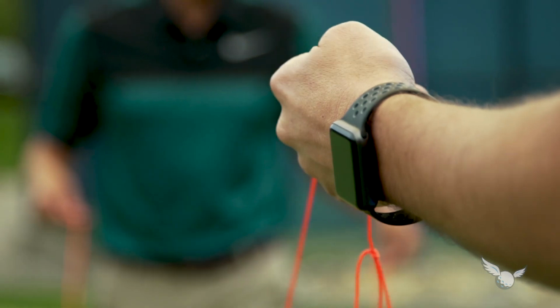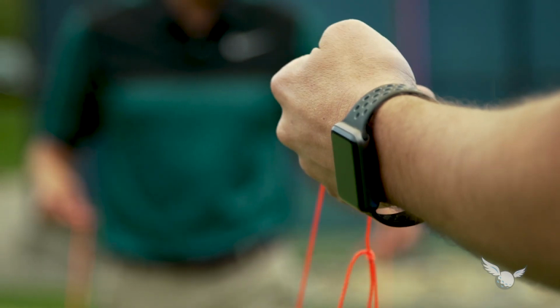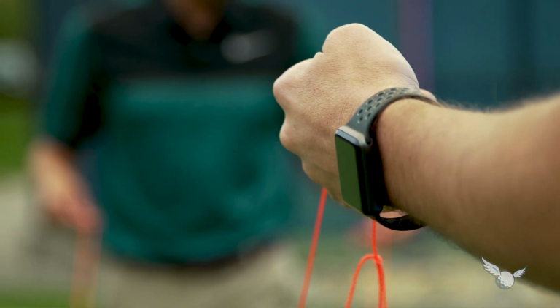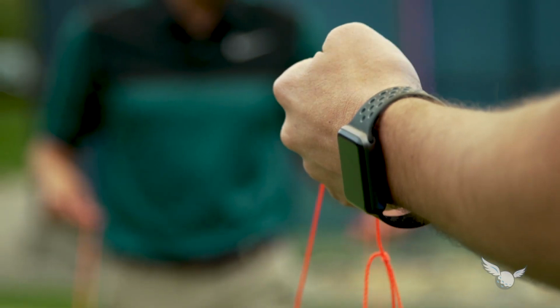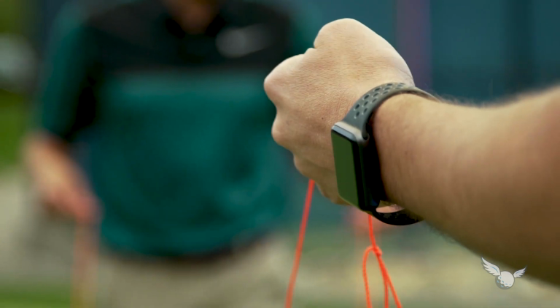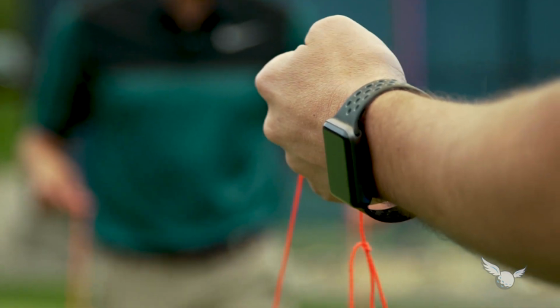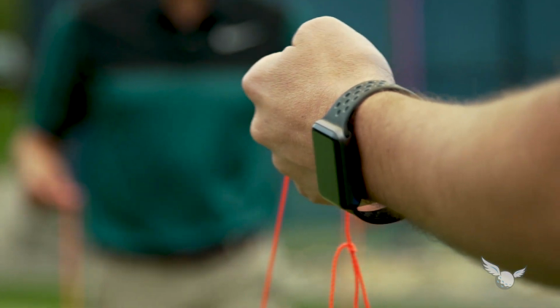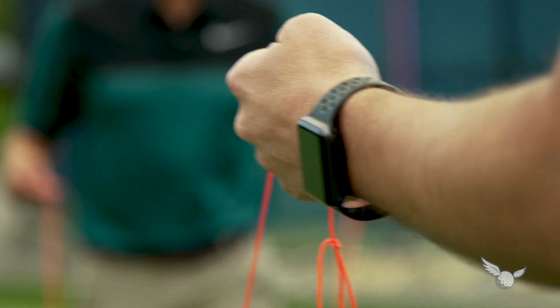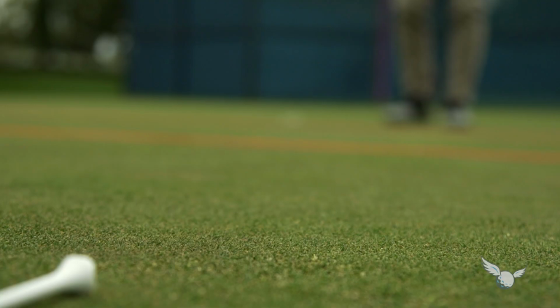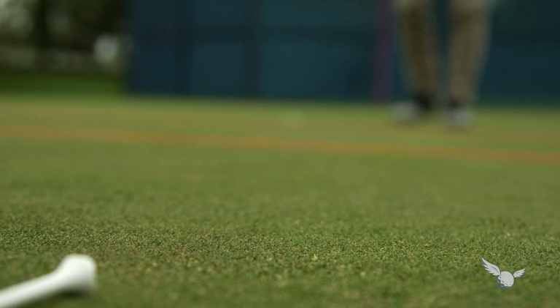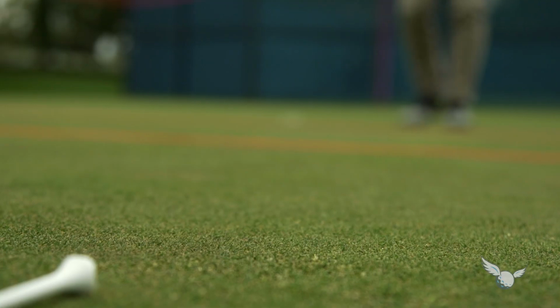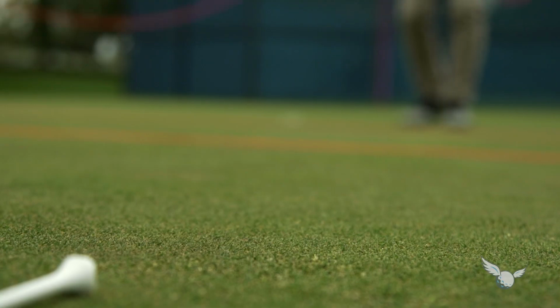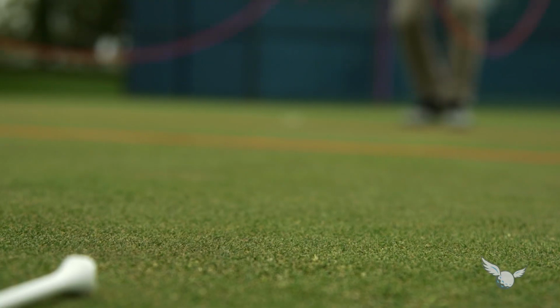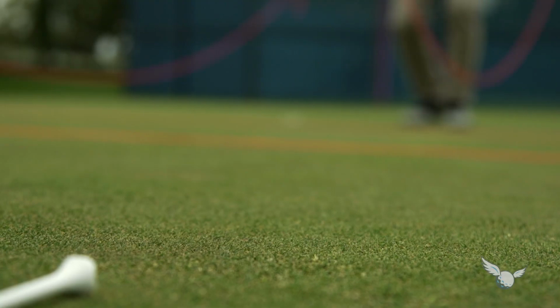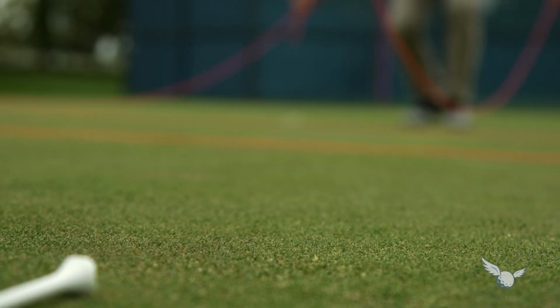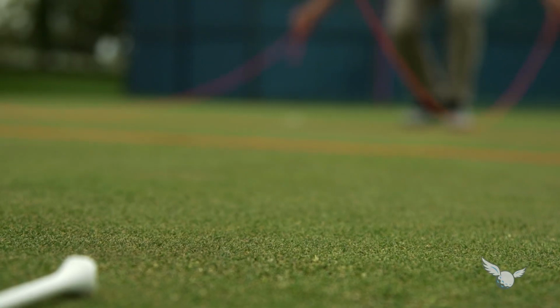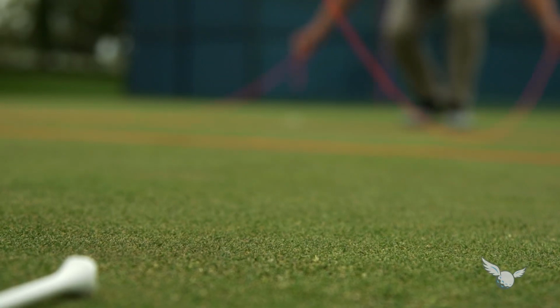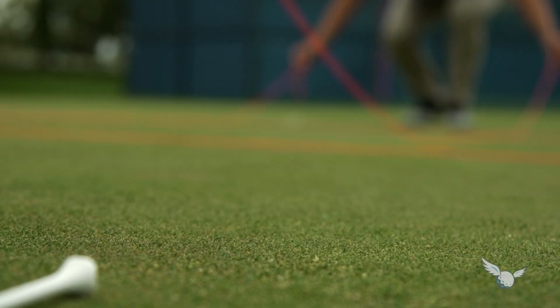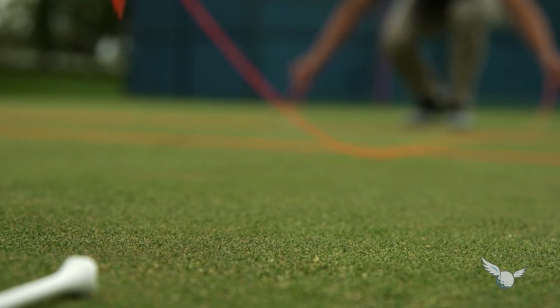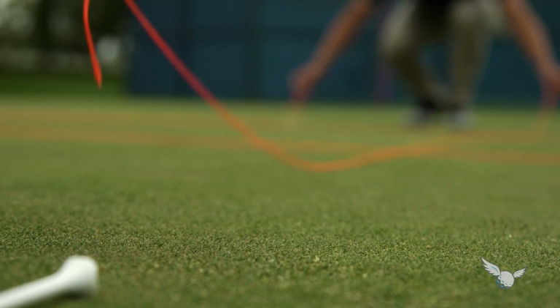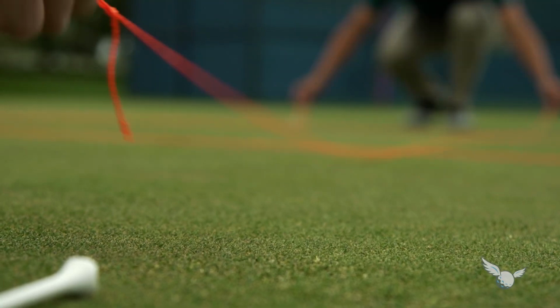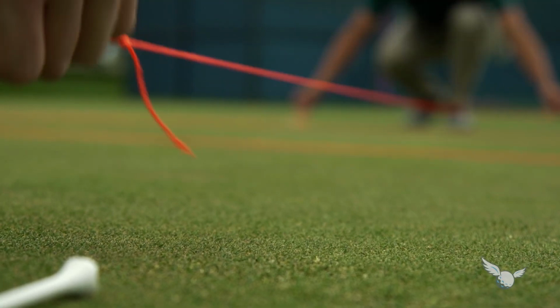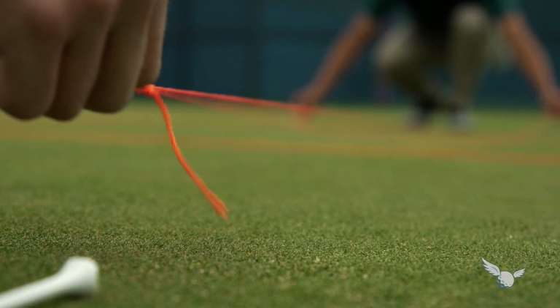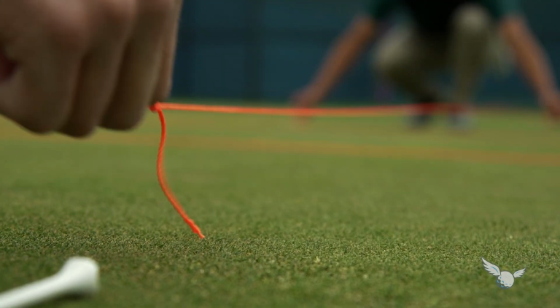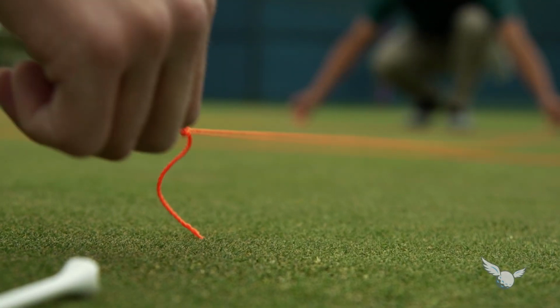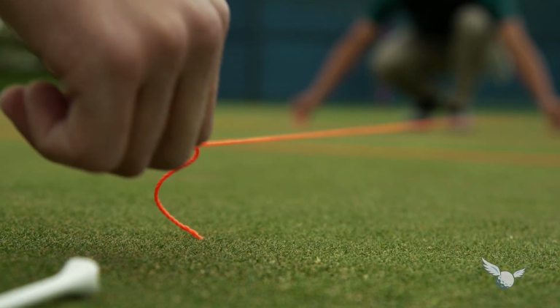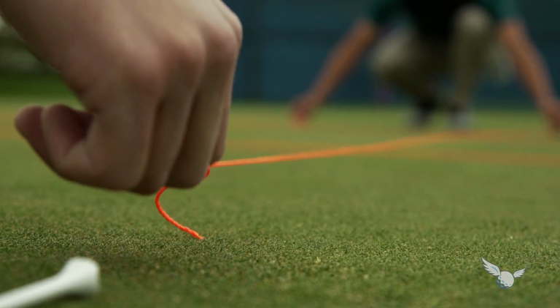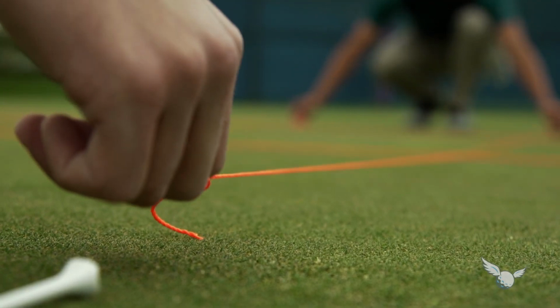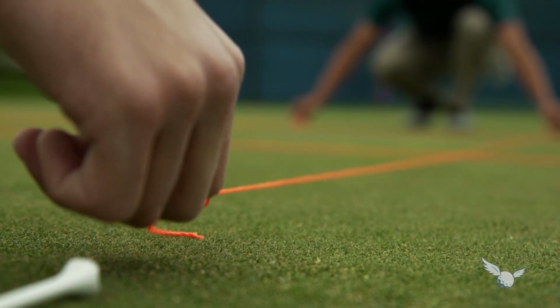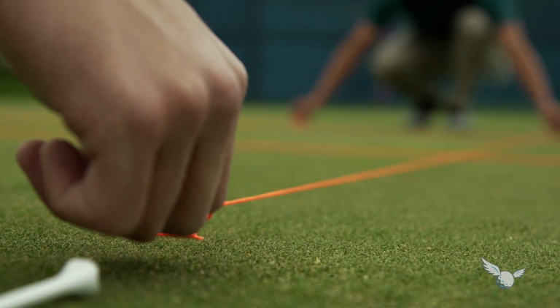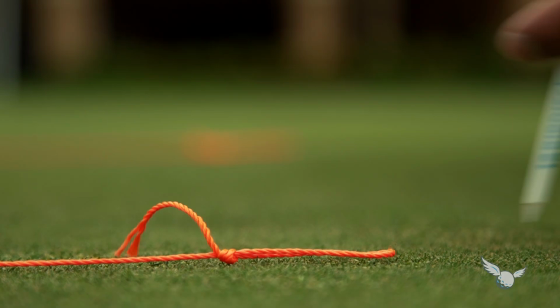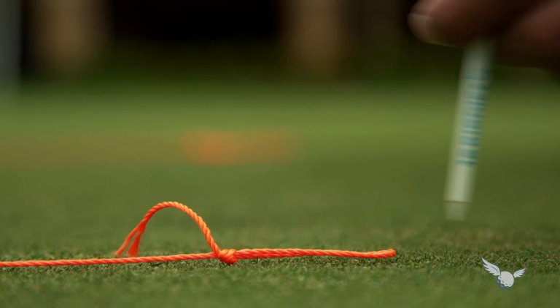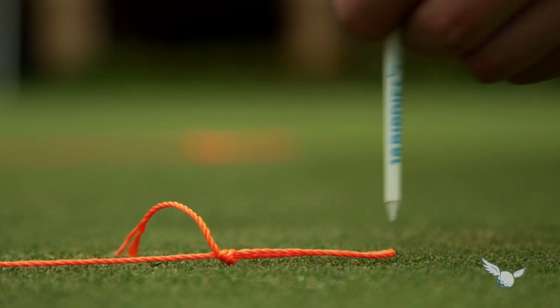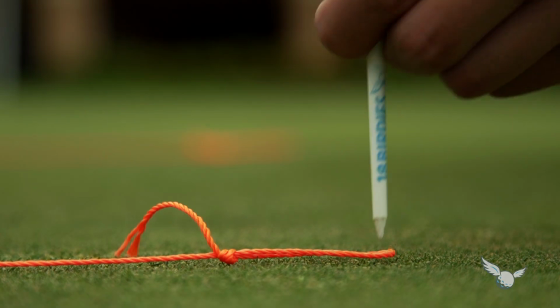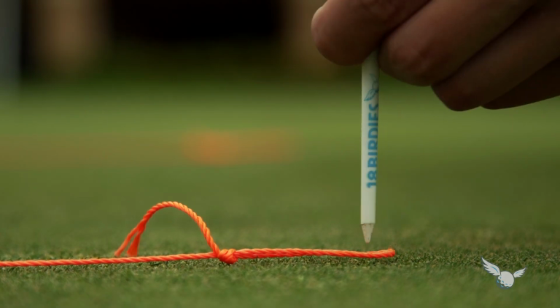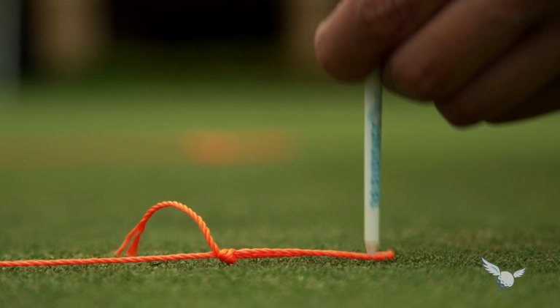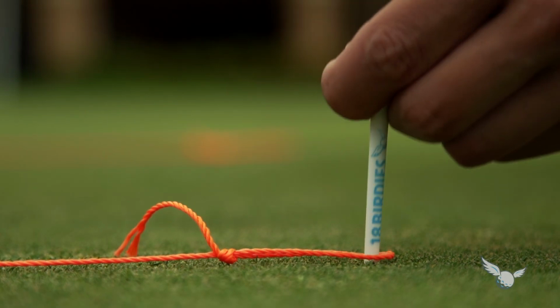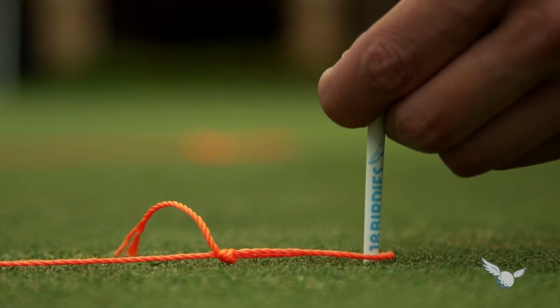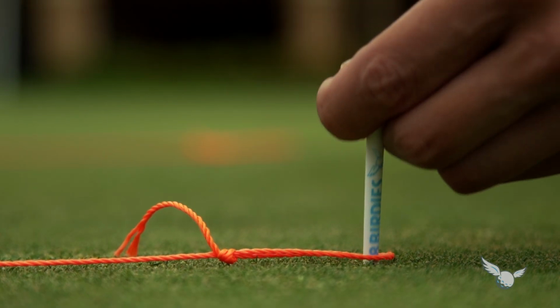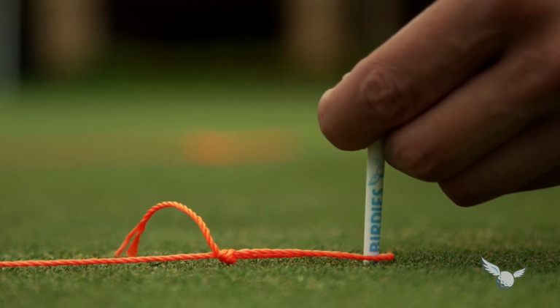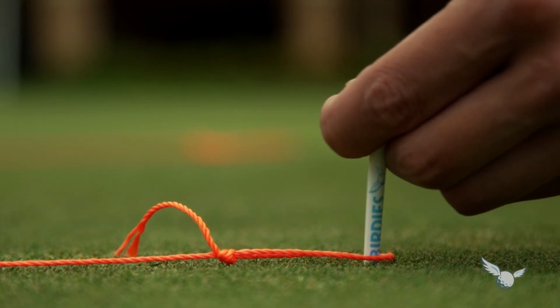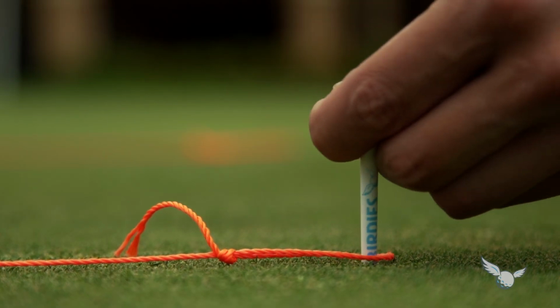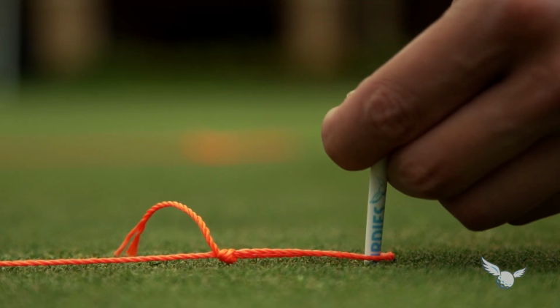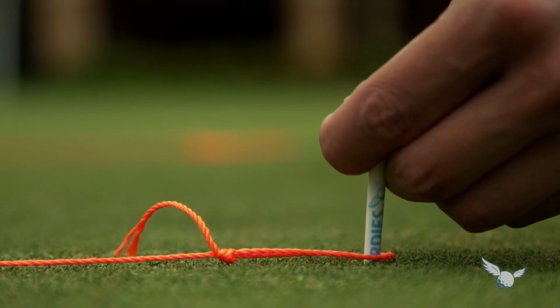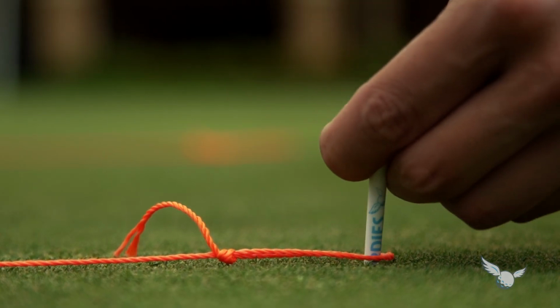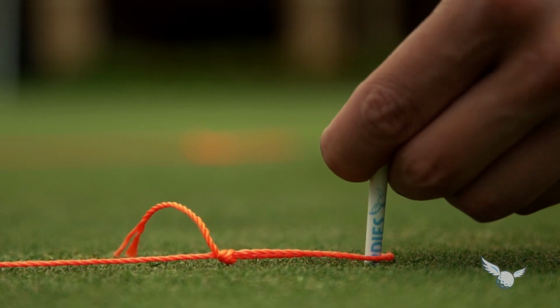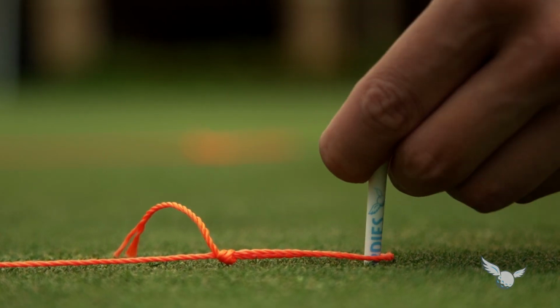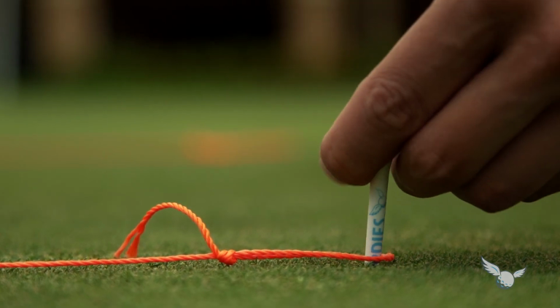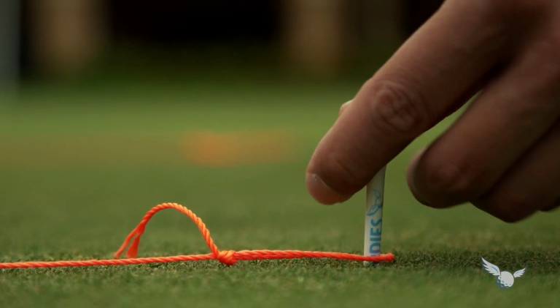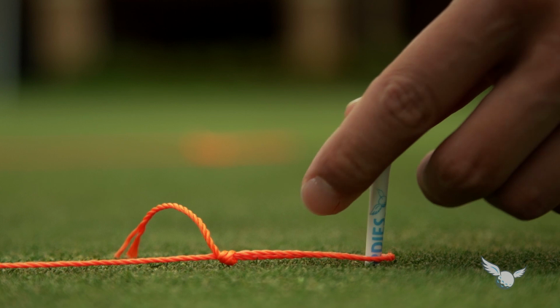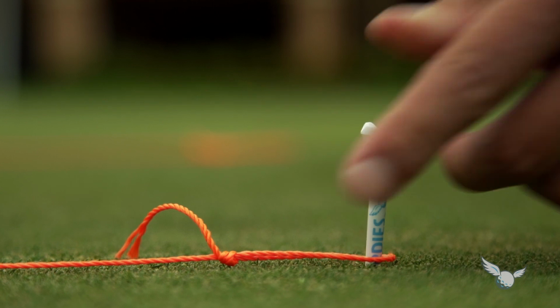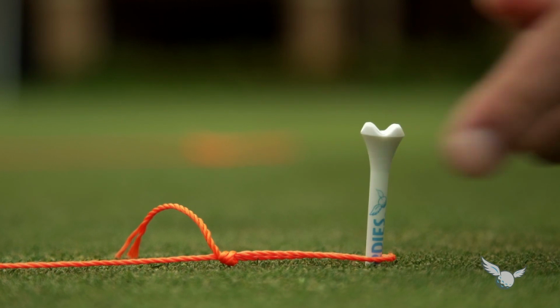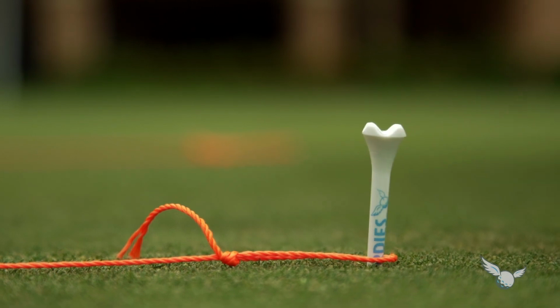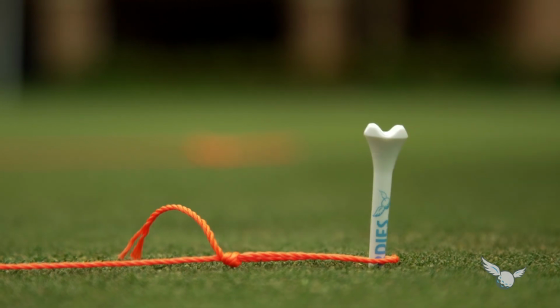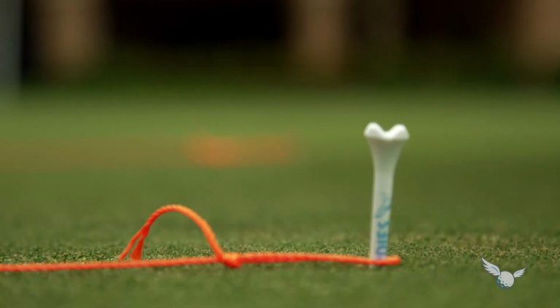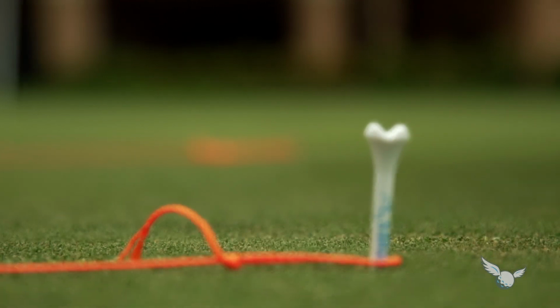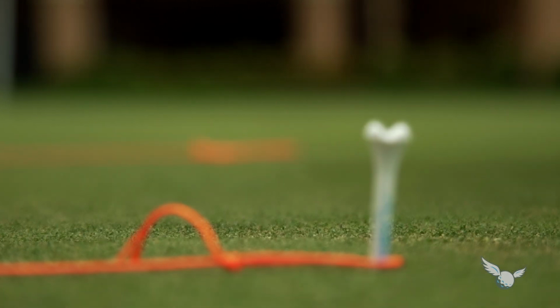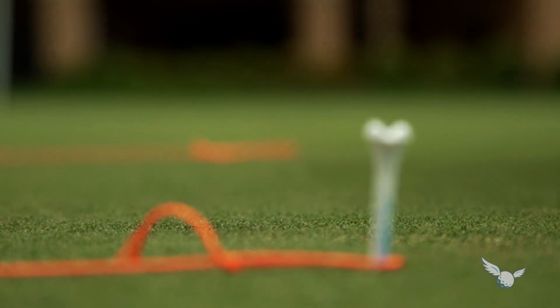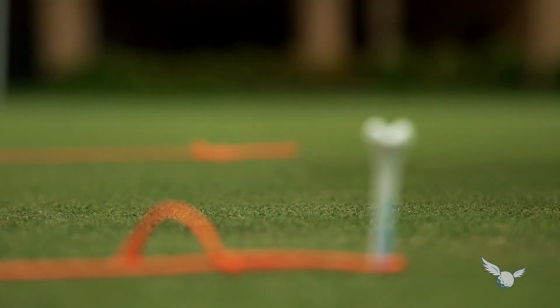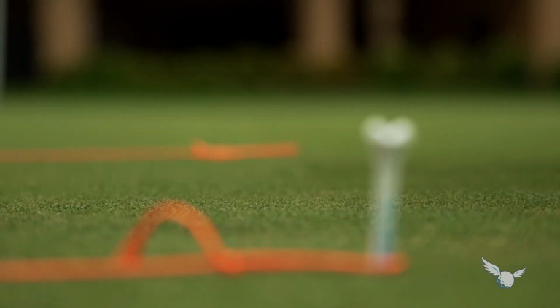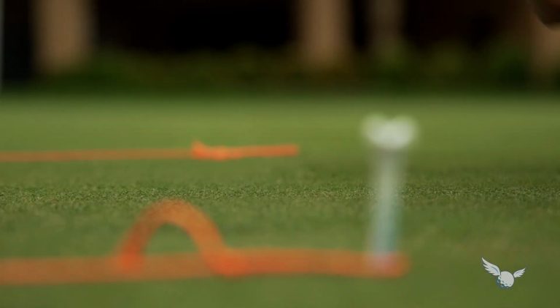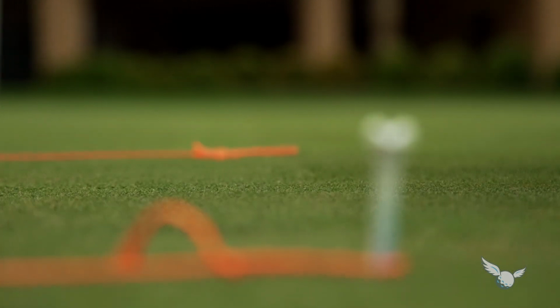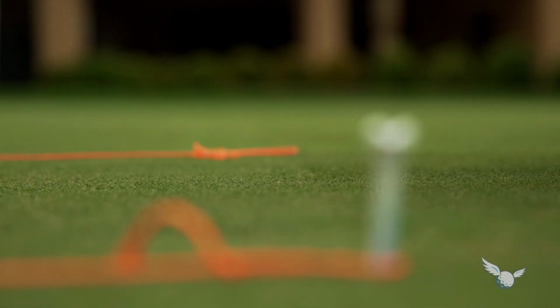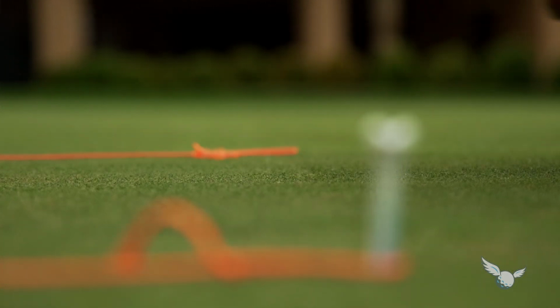You'll need a friend and some string for this fun putting game, and it will help you improve your distance control and feel.